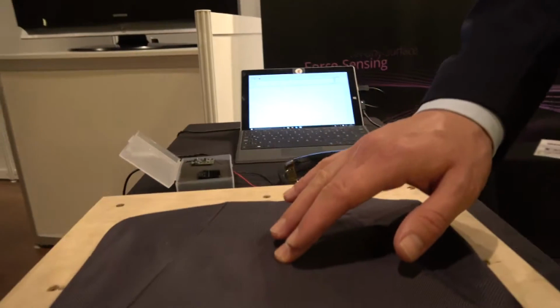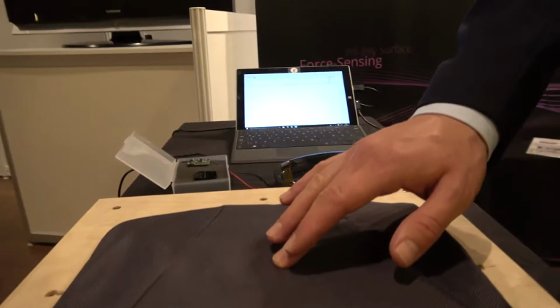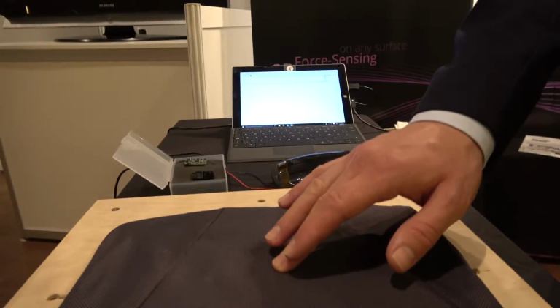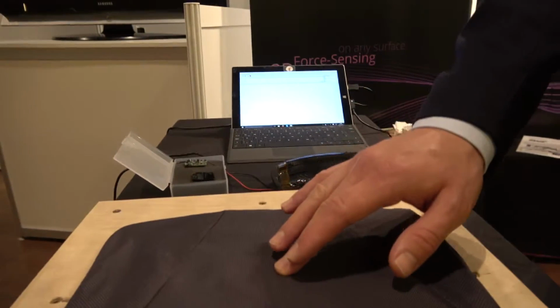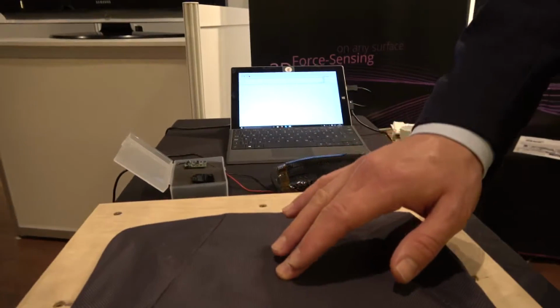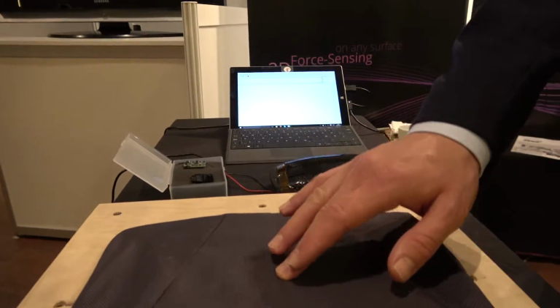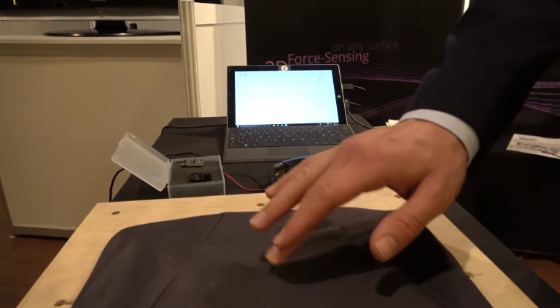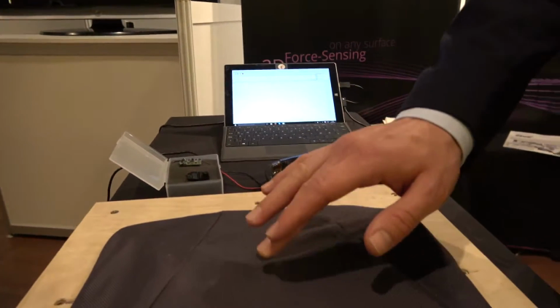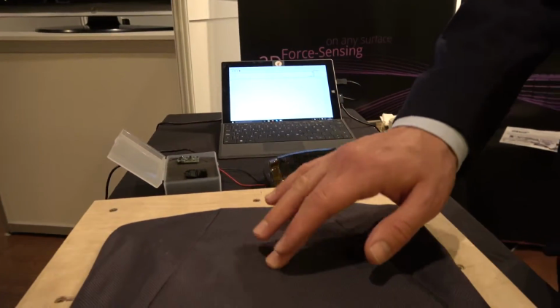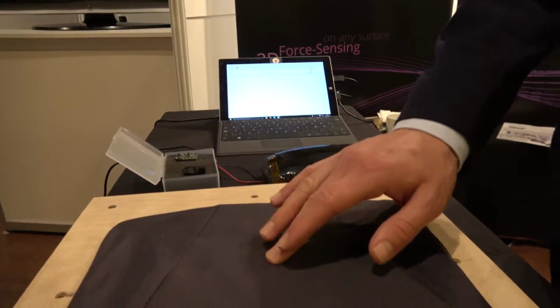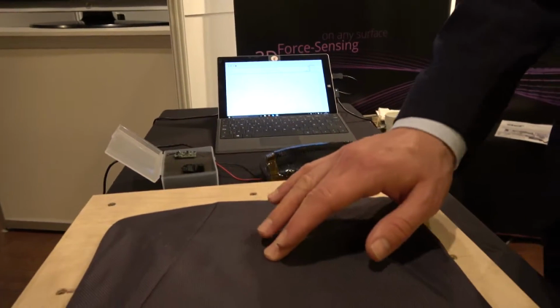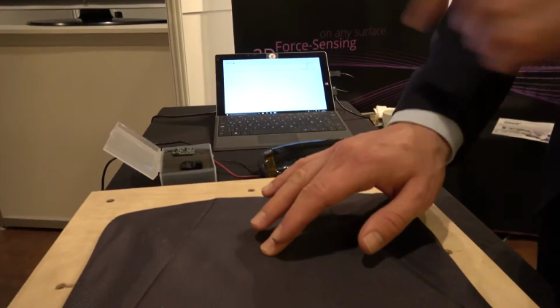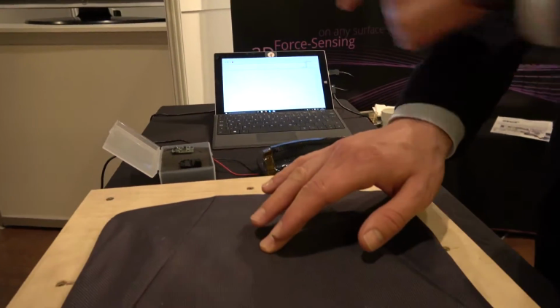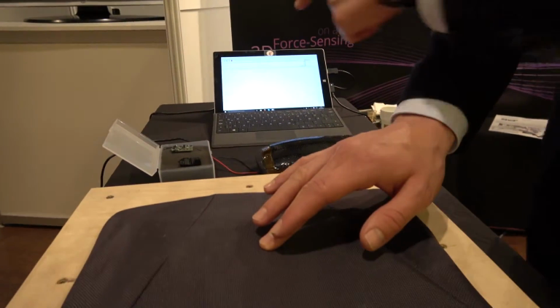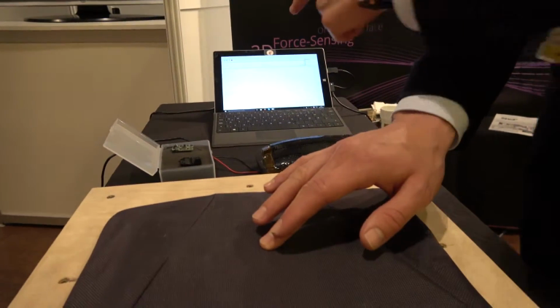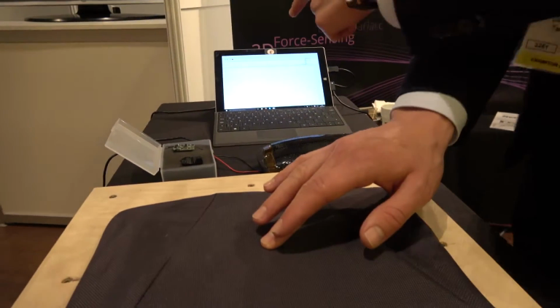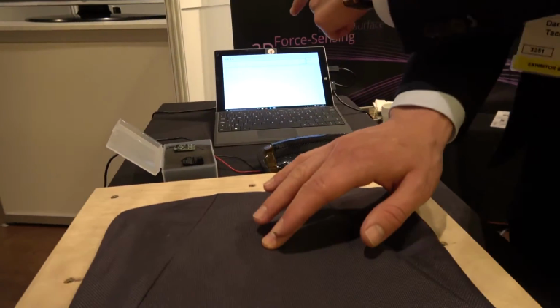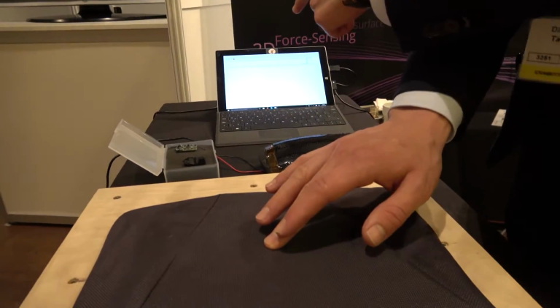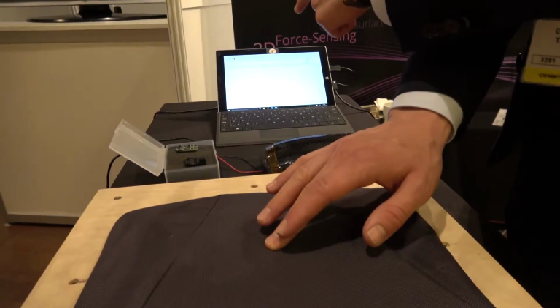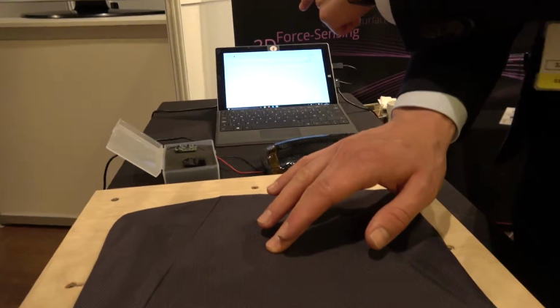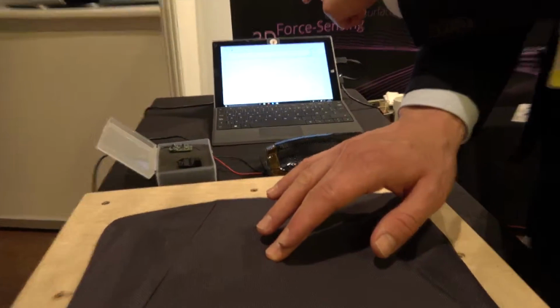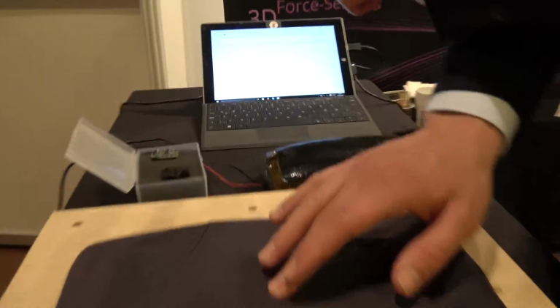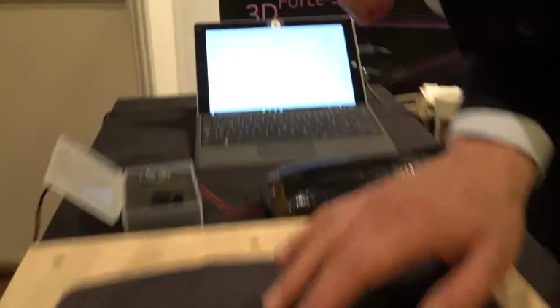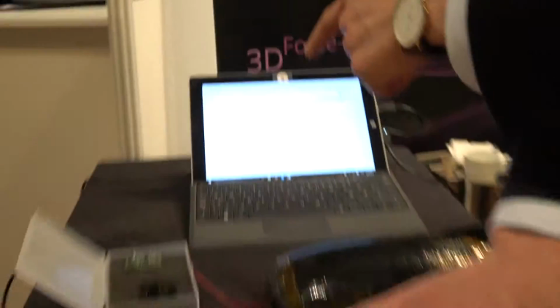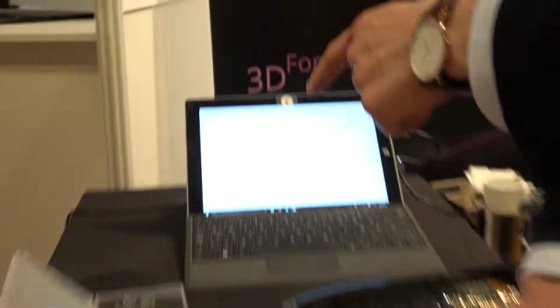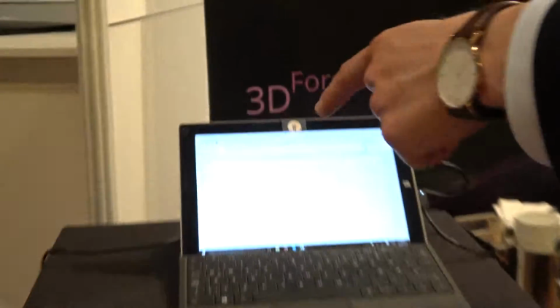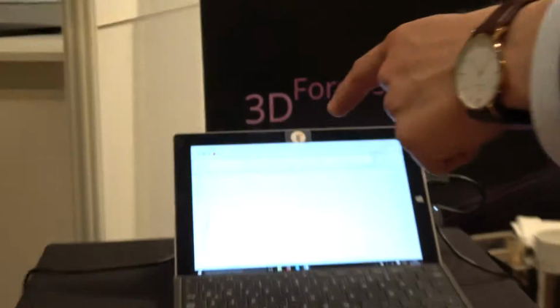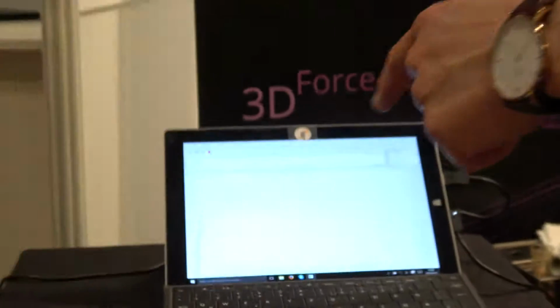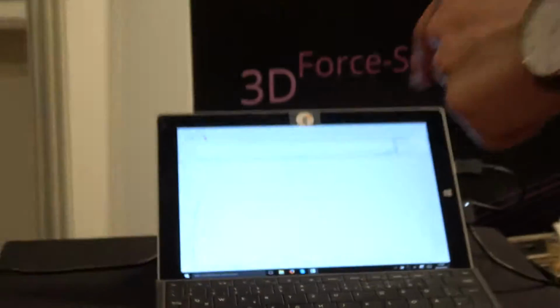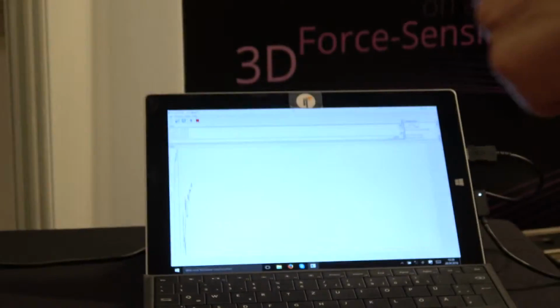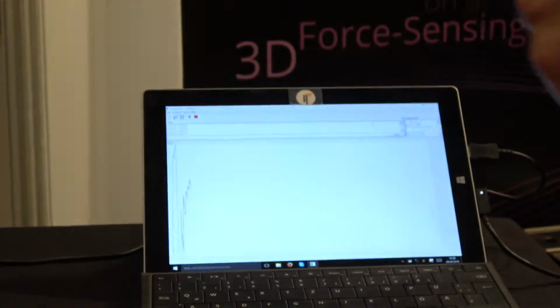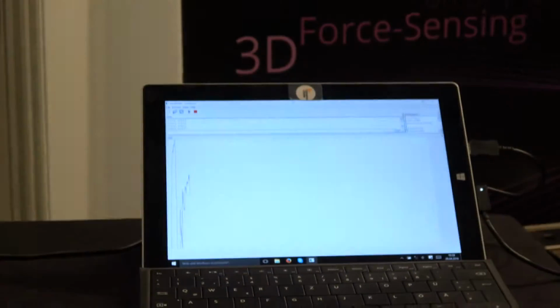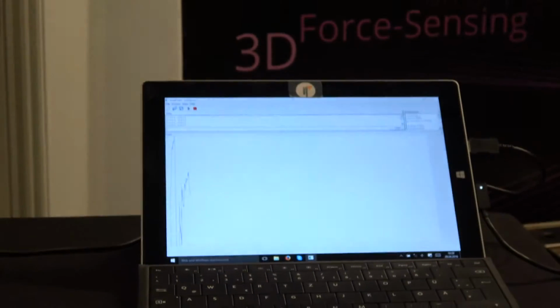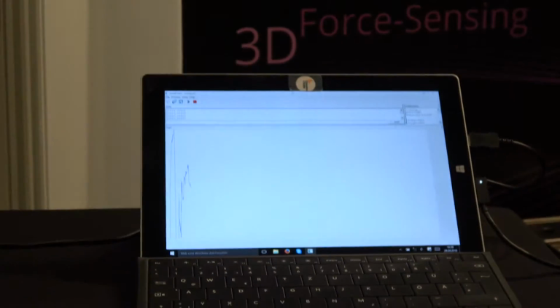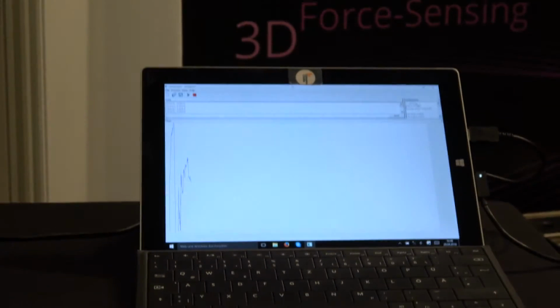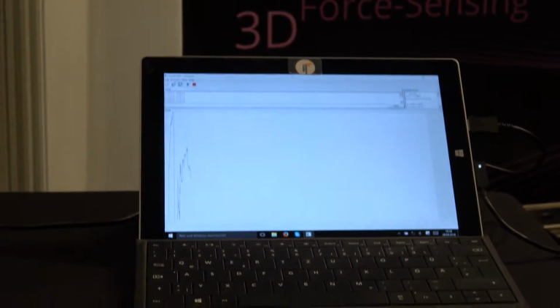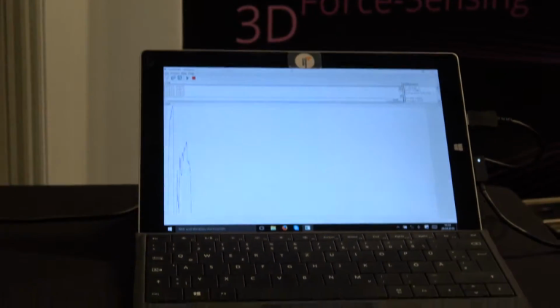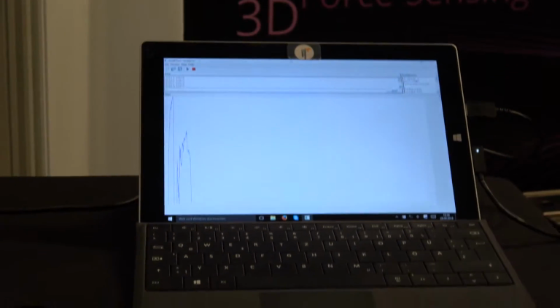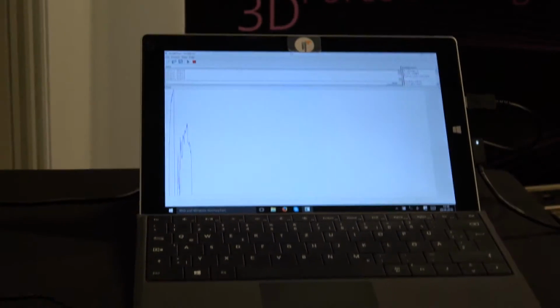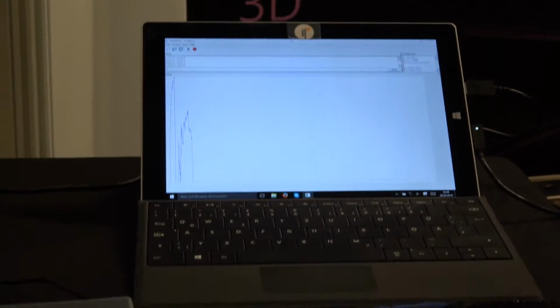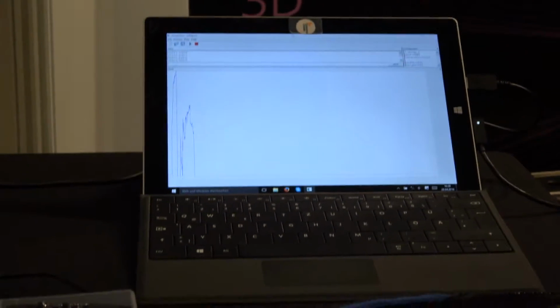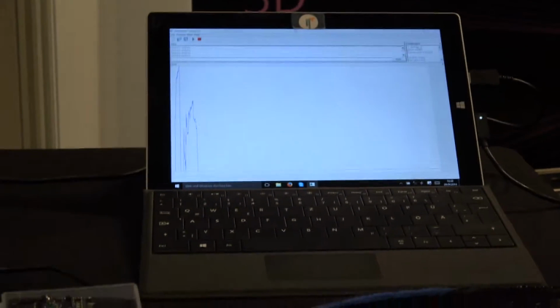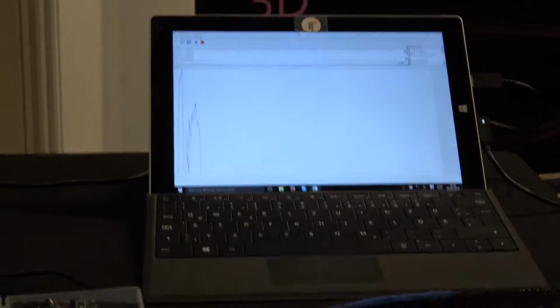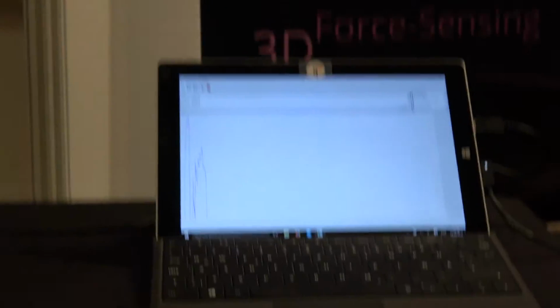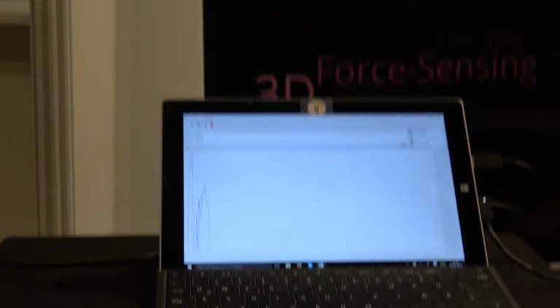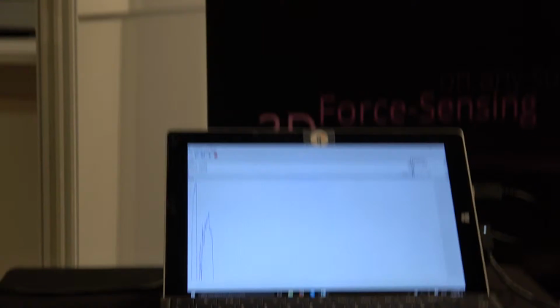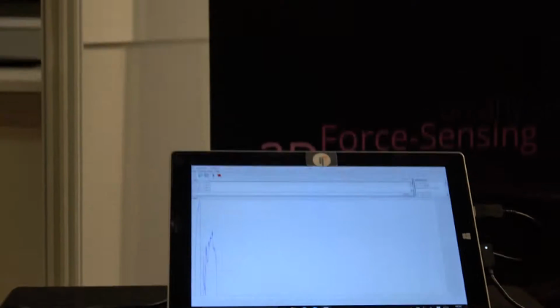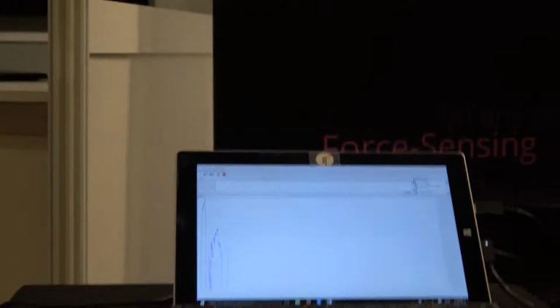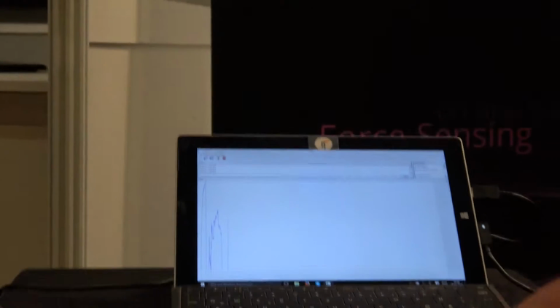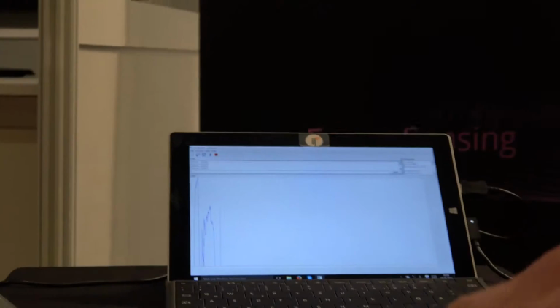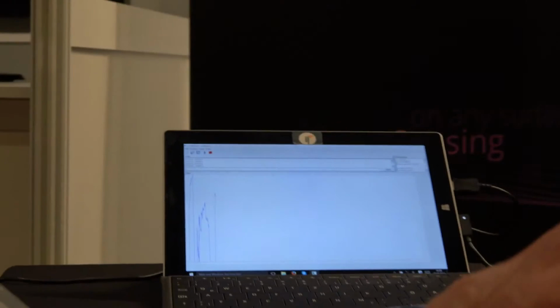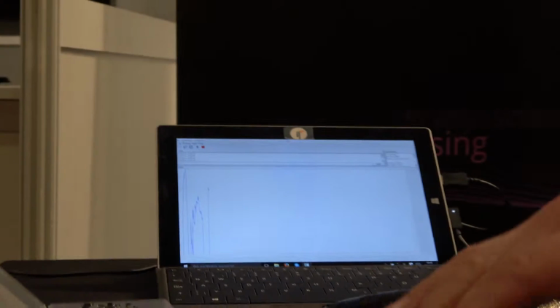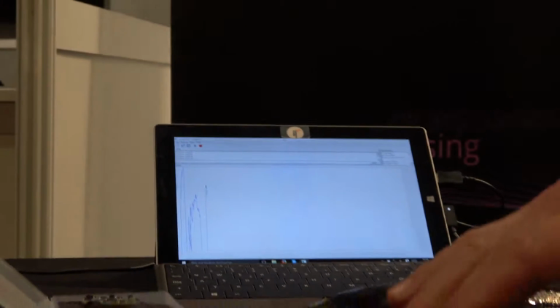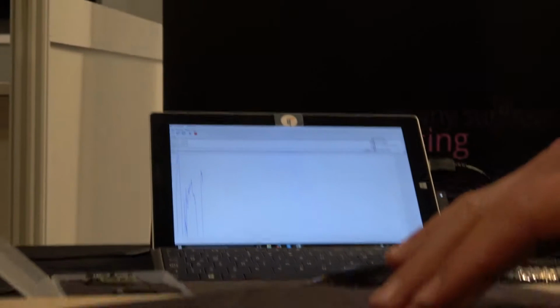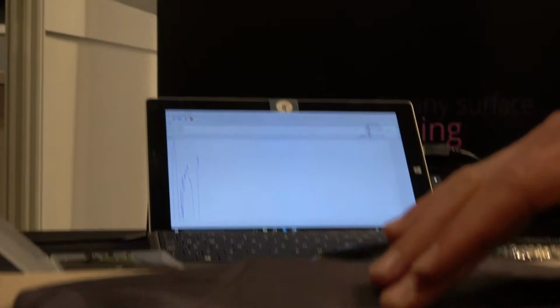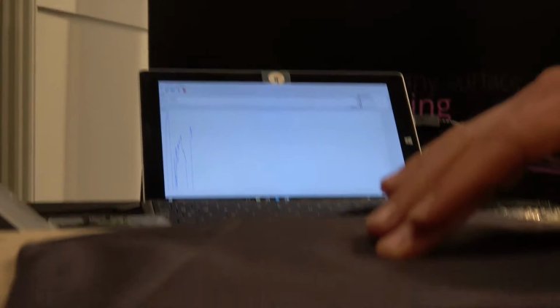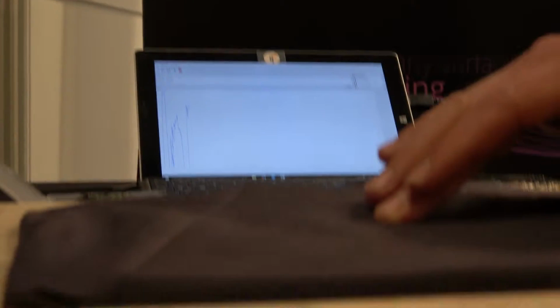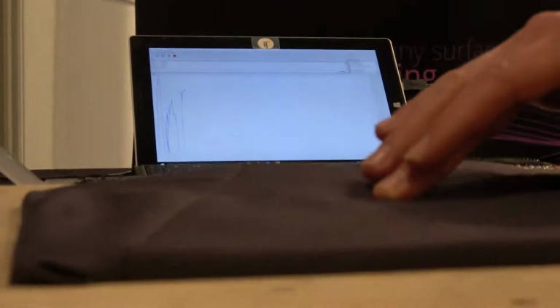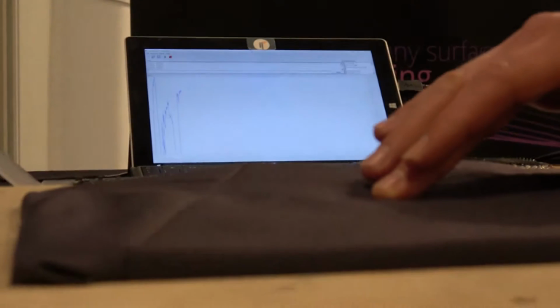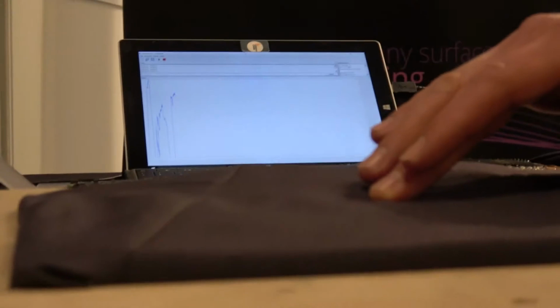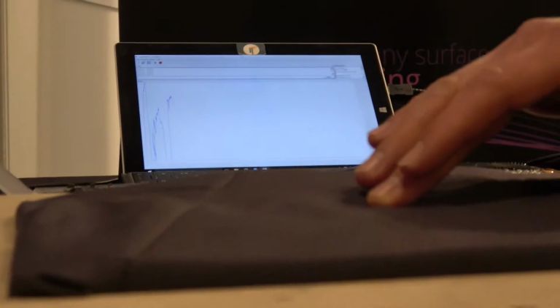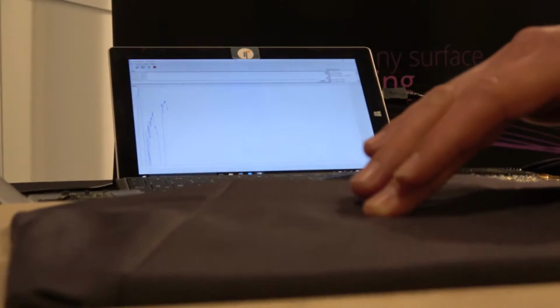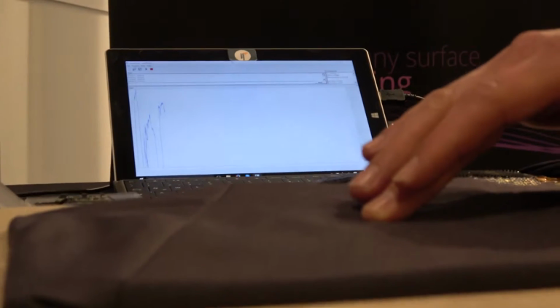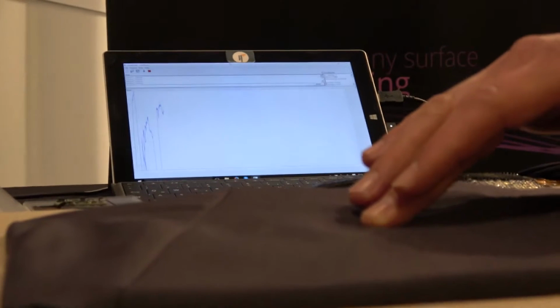On the screen you see the blue line — it's kind of thin, but we can exactly measure how much pressure you apply.